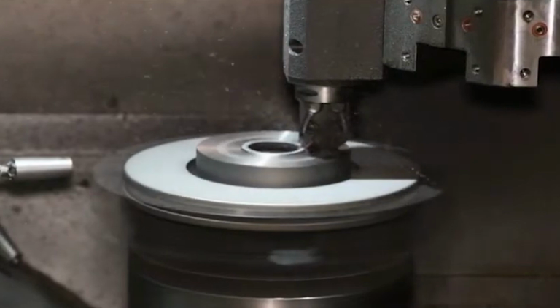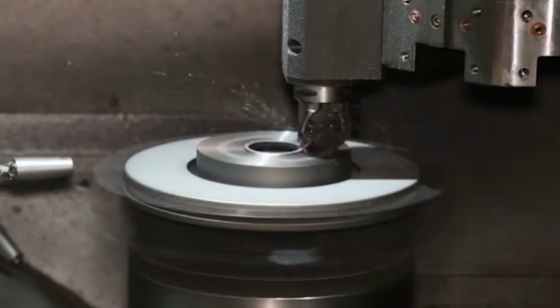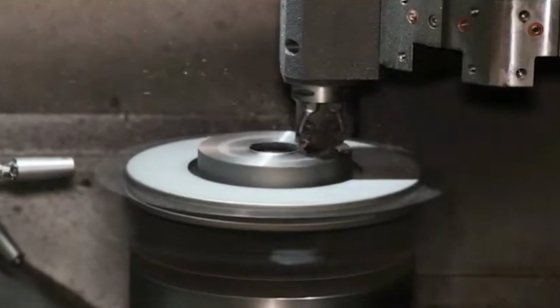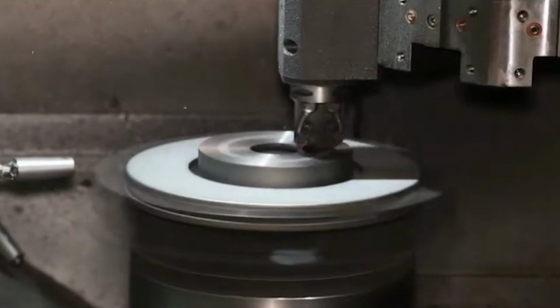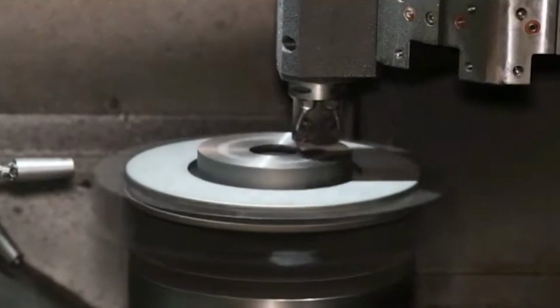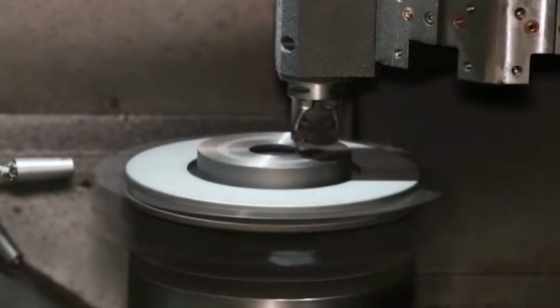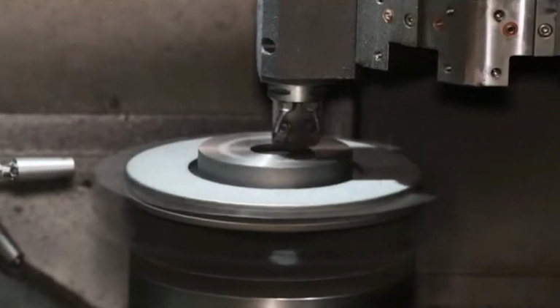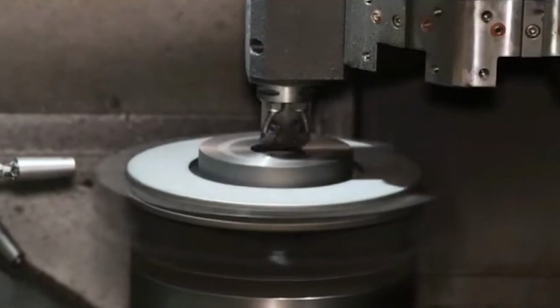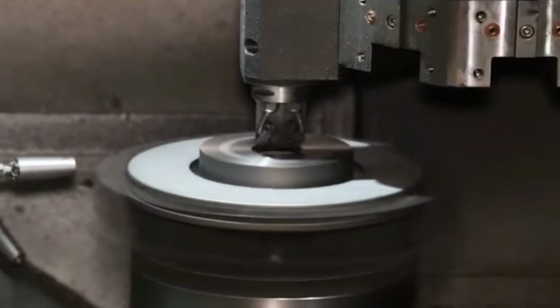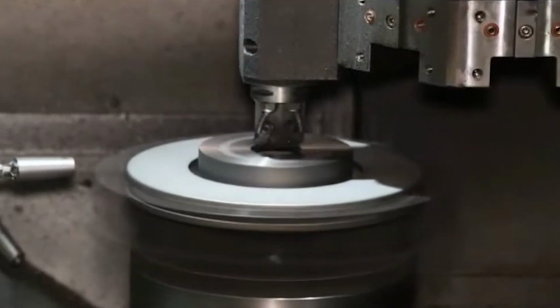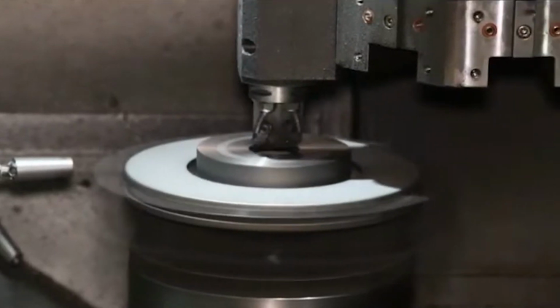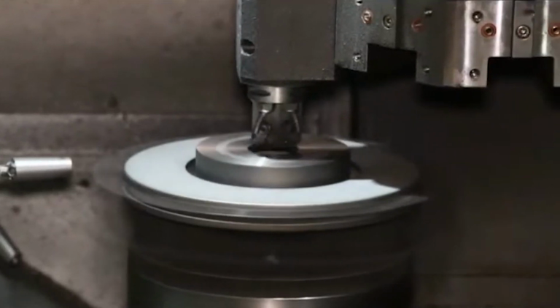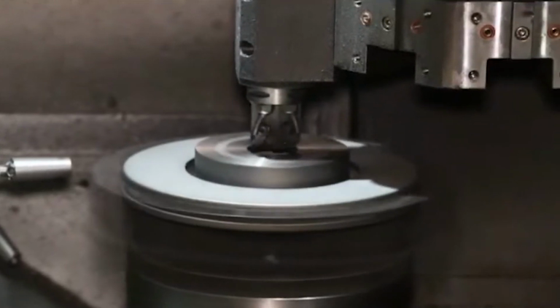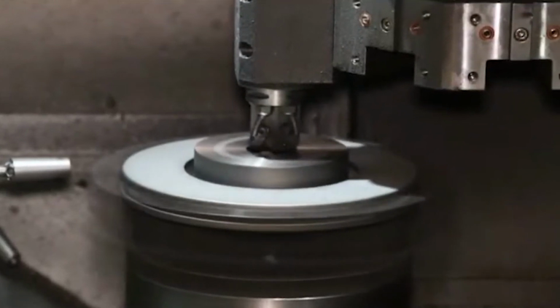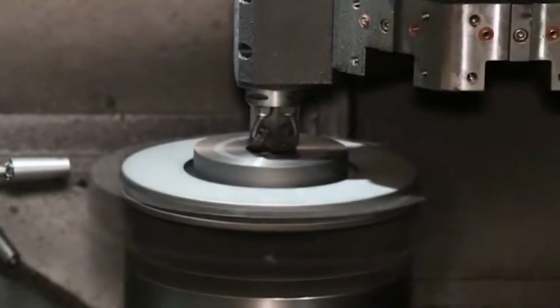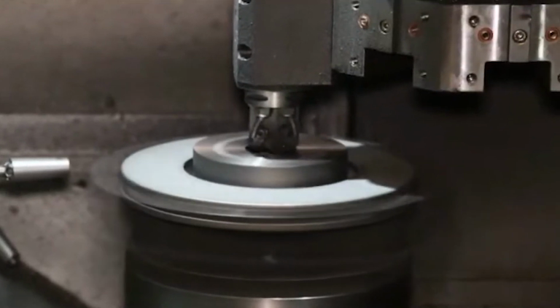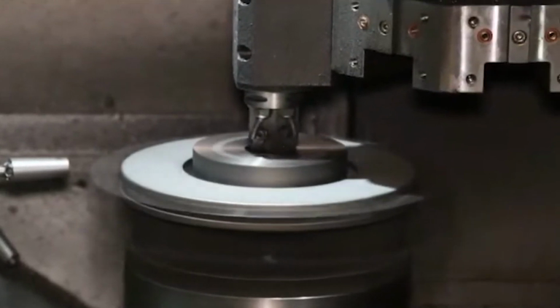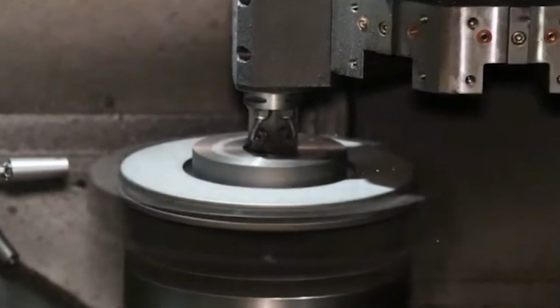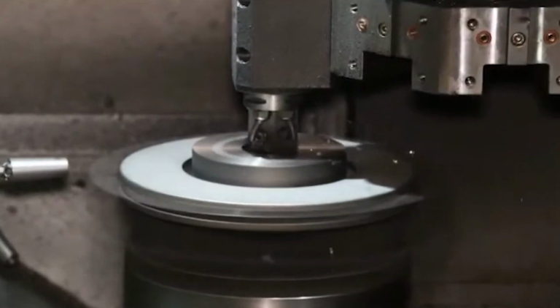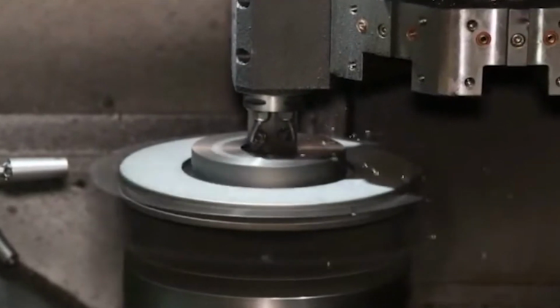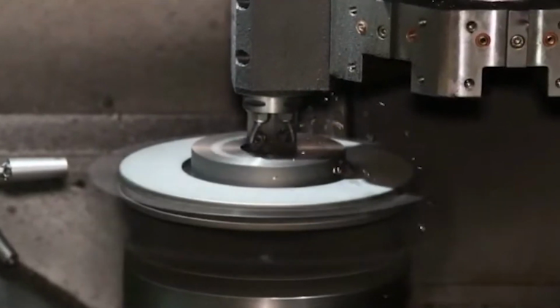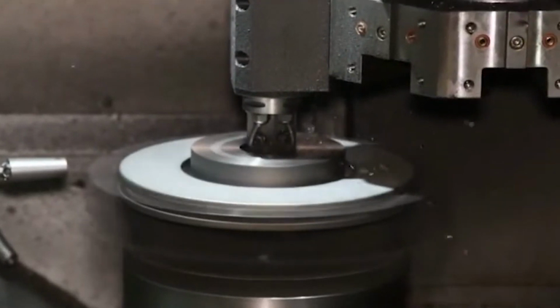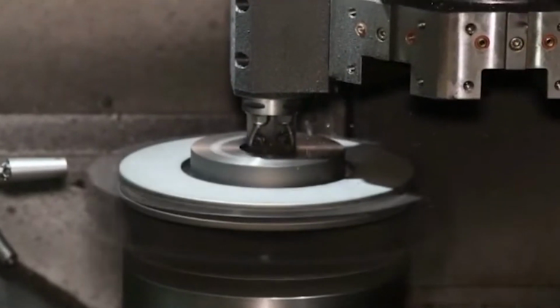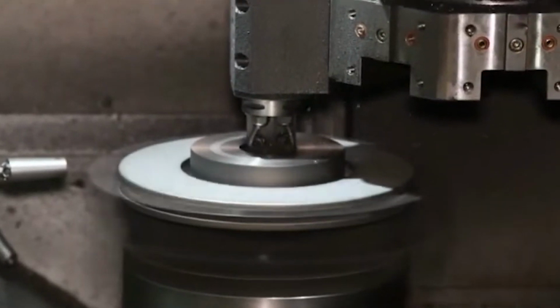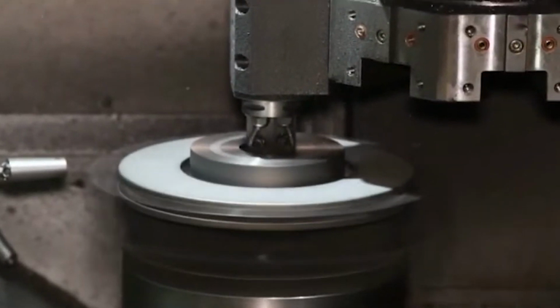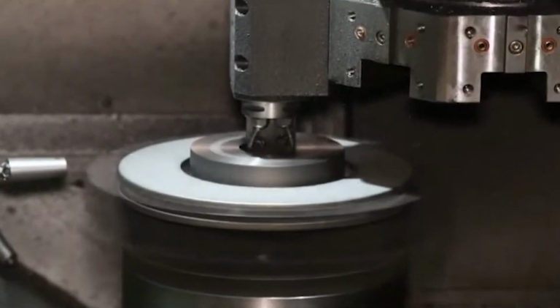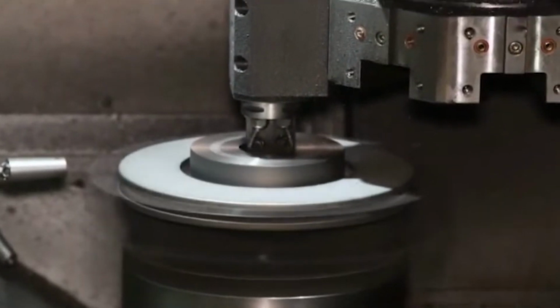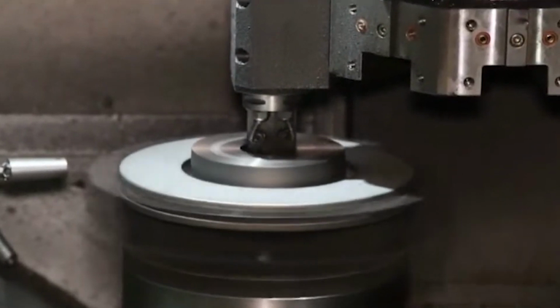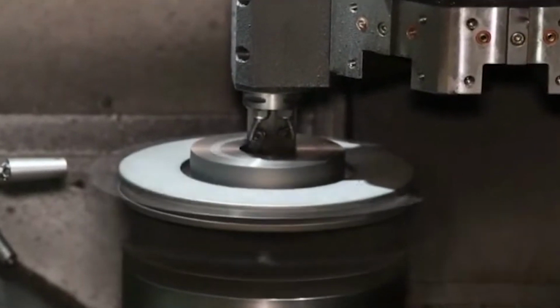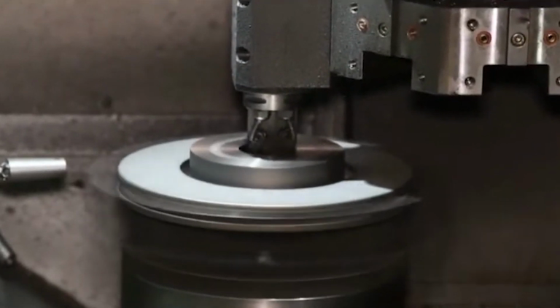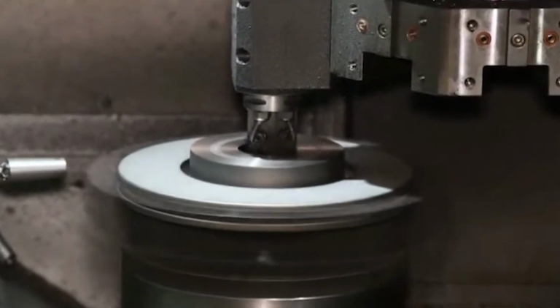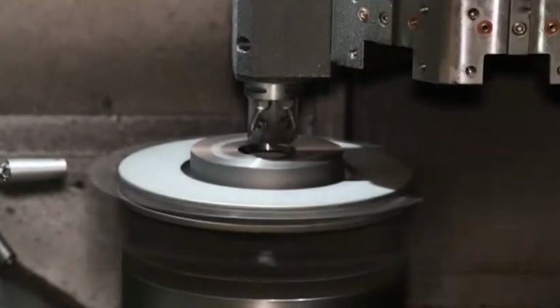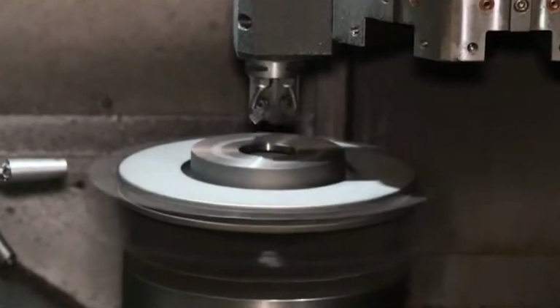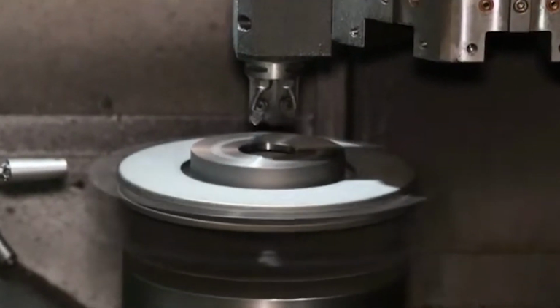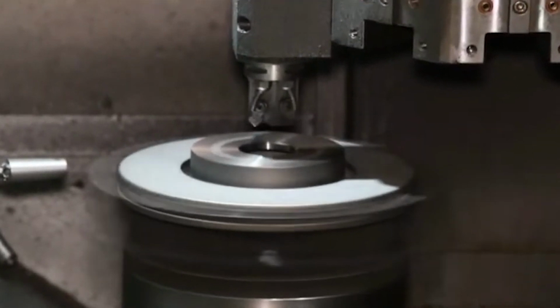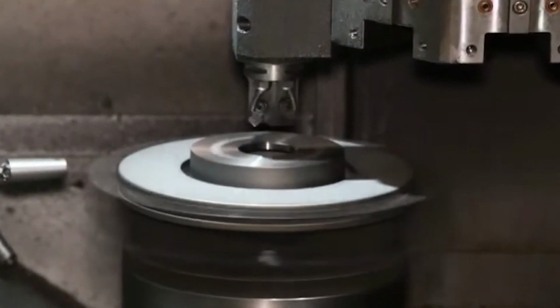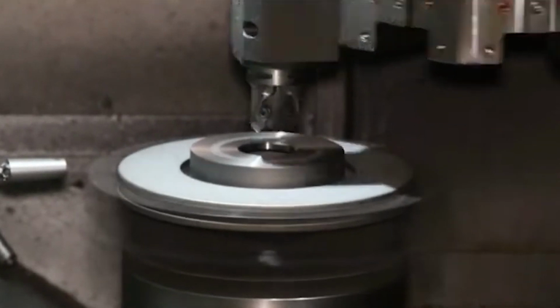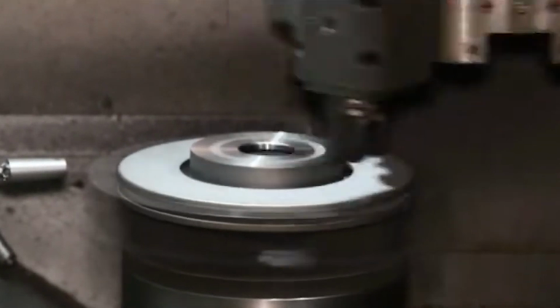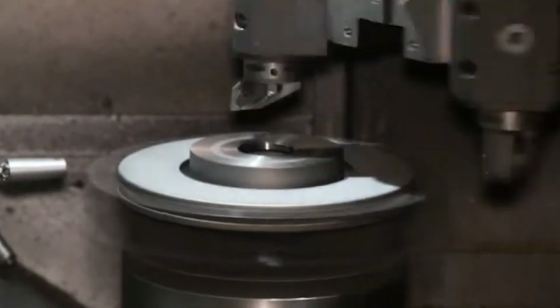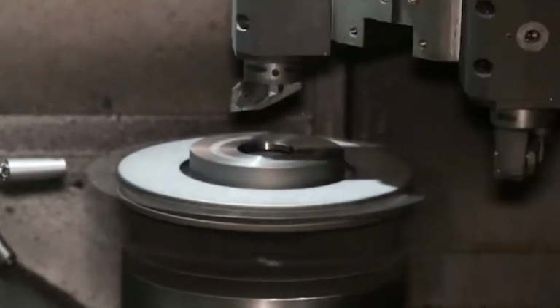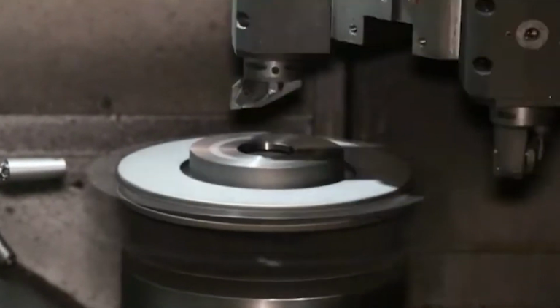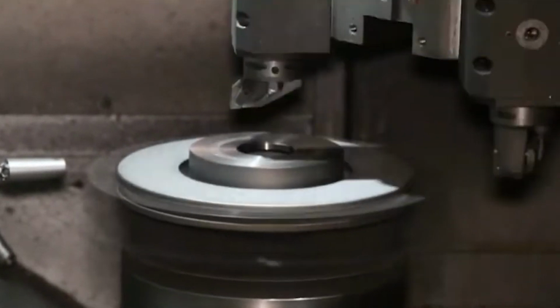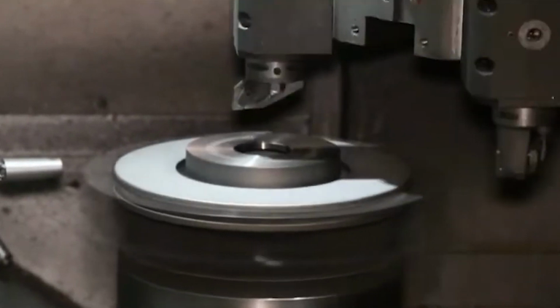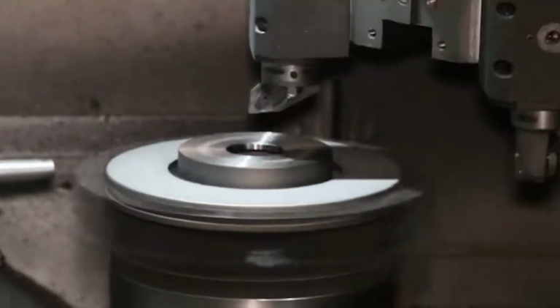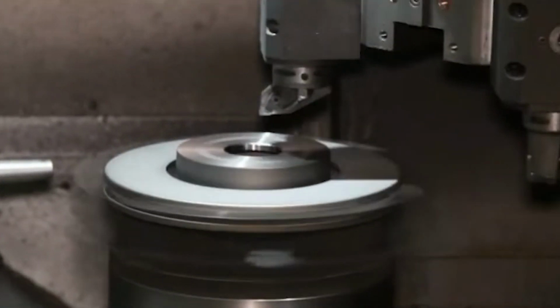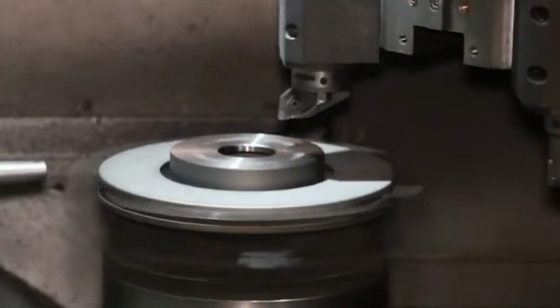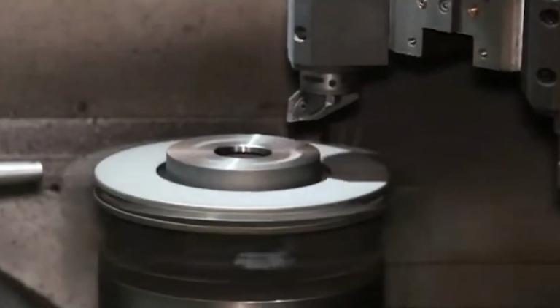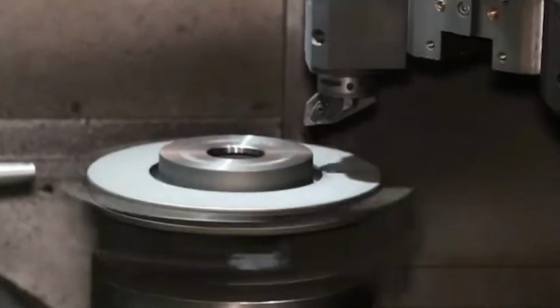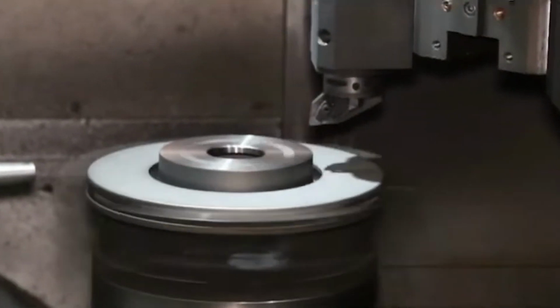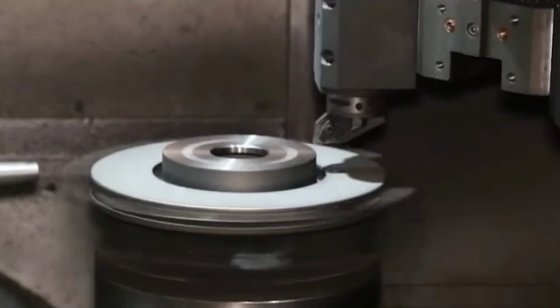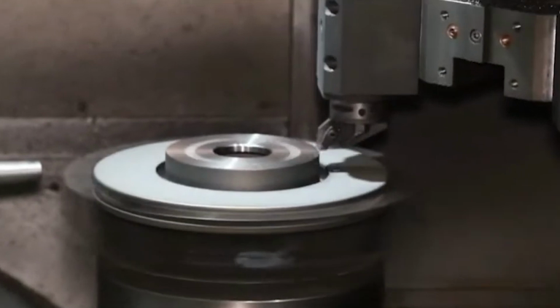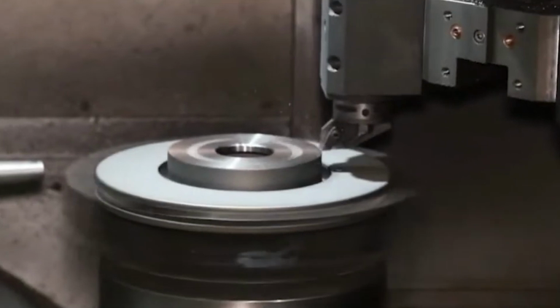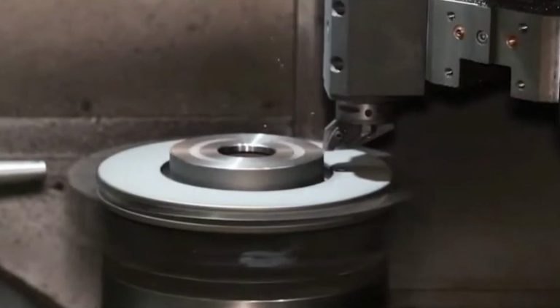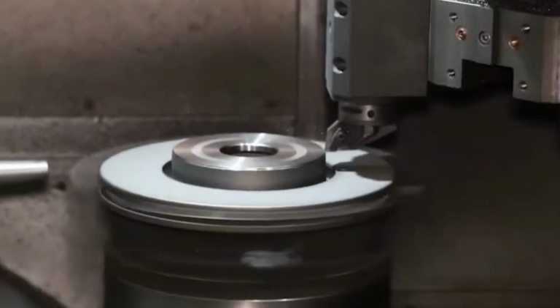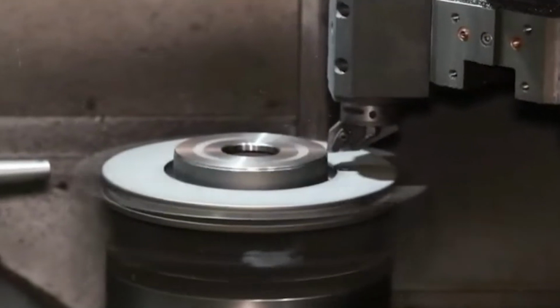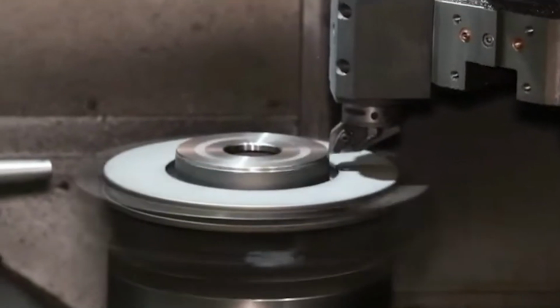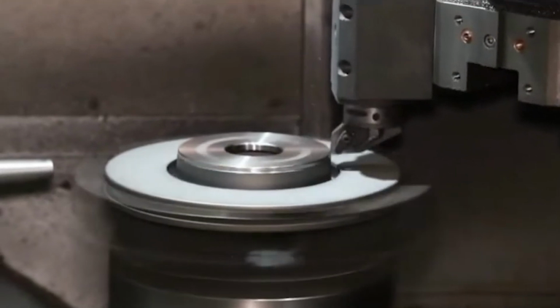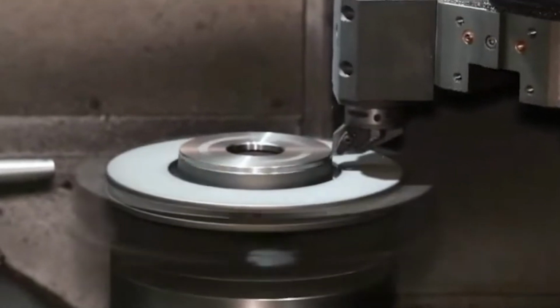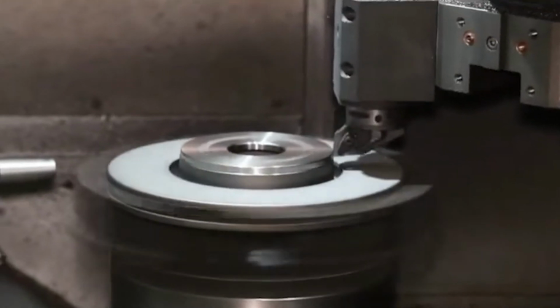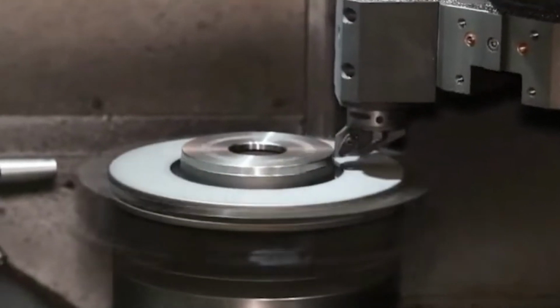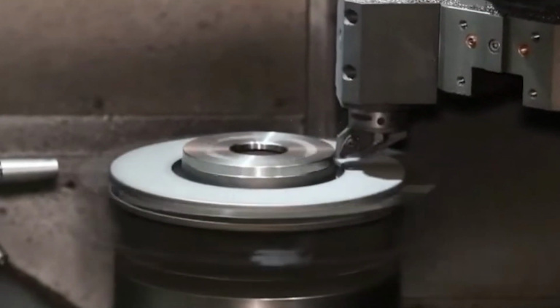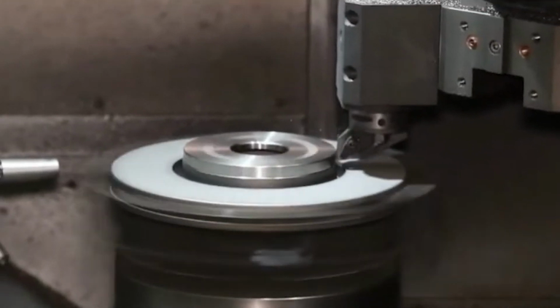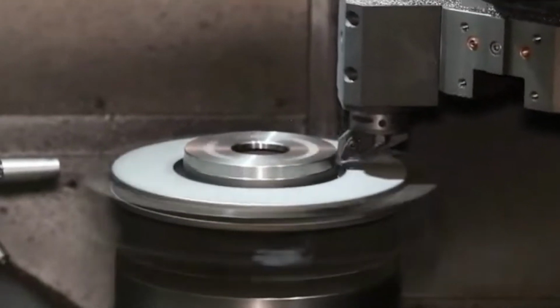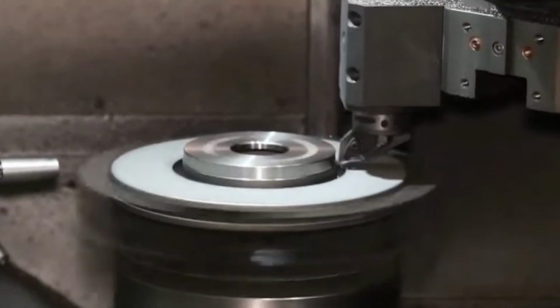And high-friction, low-dust brake pads. These materials enhance braking performance, reduce weight, and offer better heat dissipation, but they come at a premium.